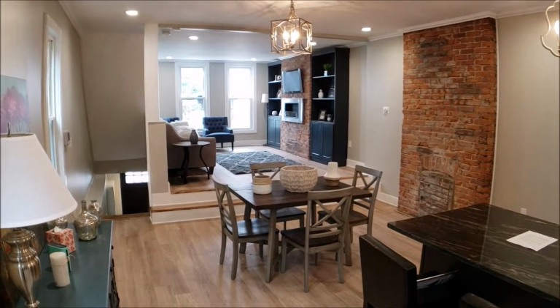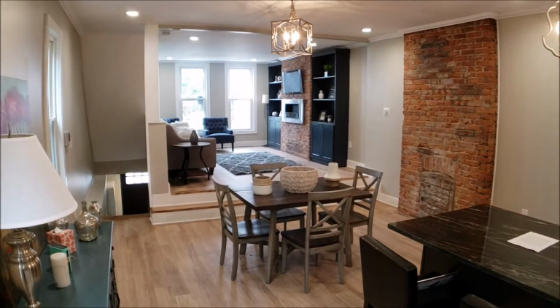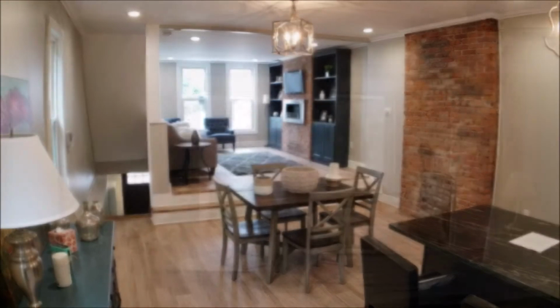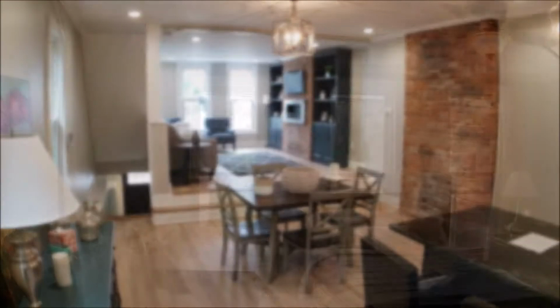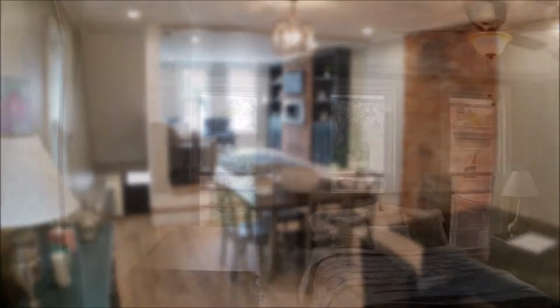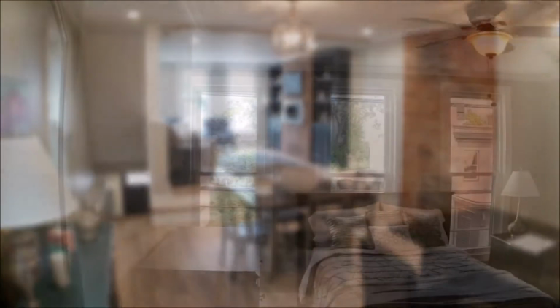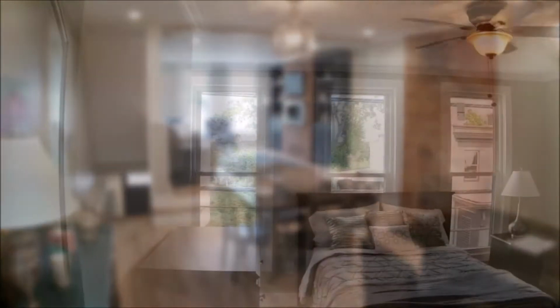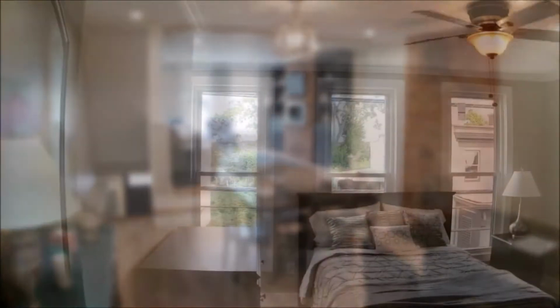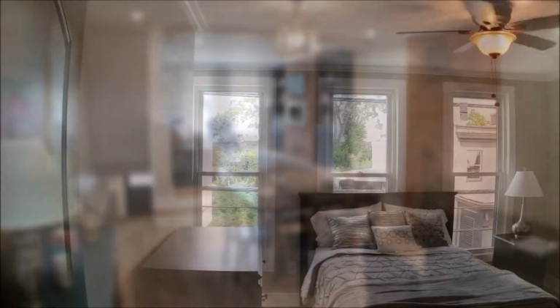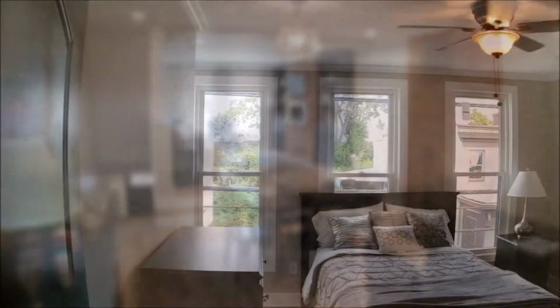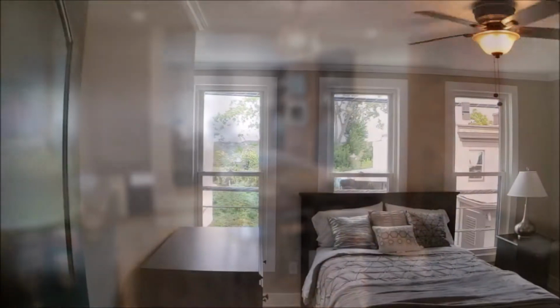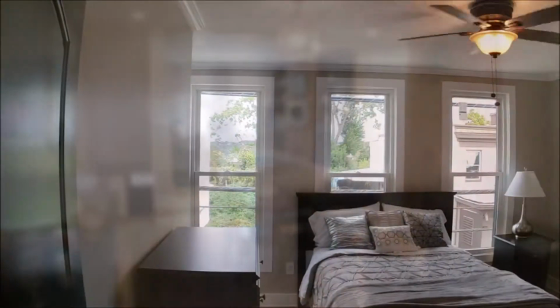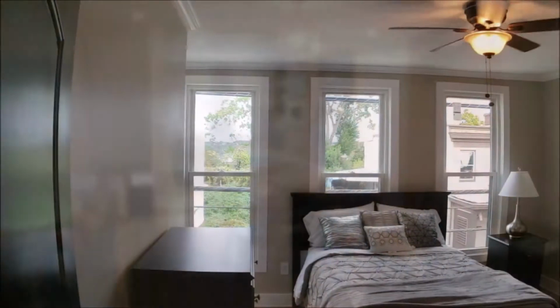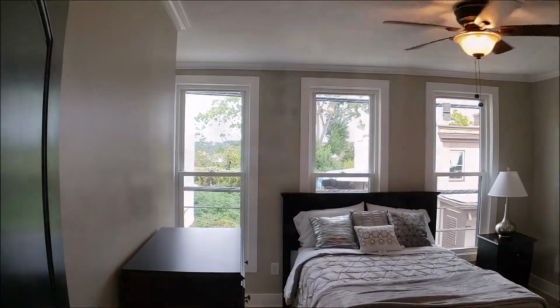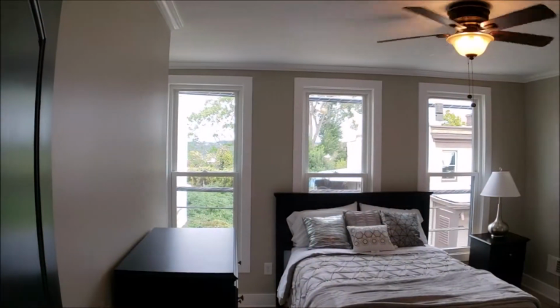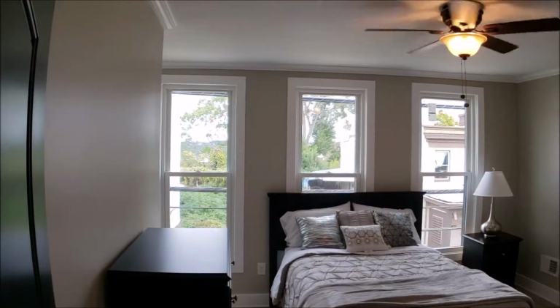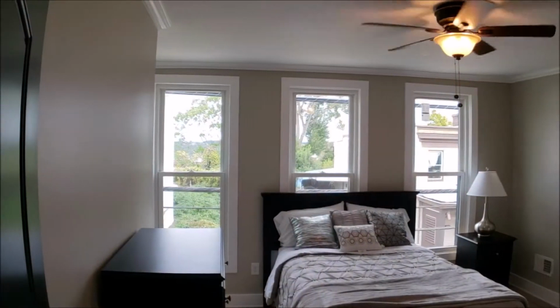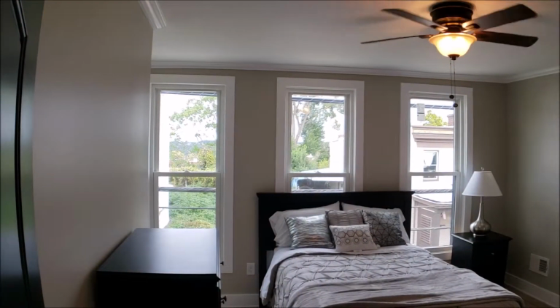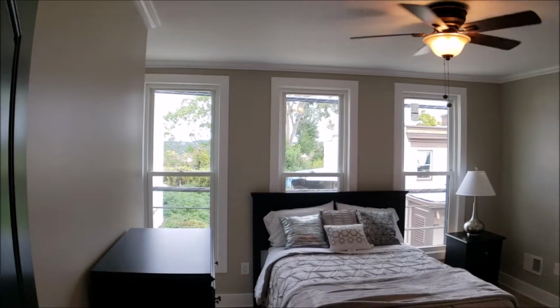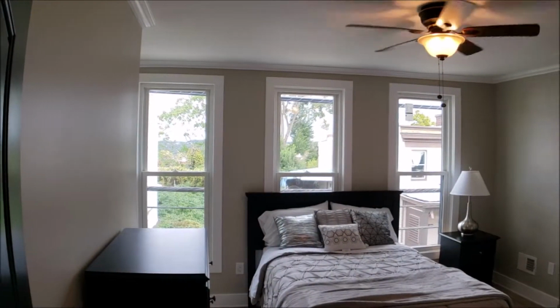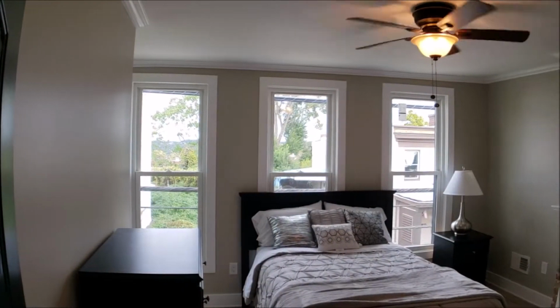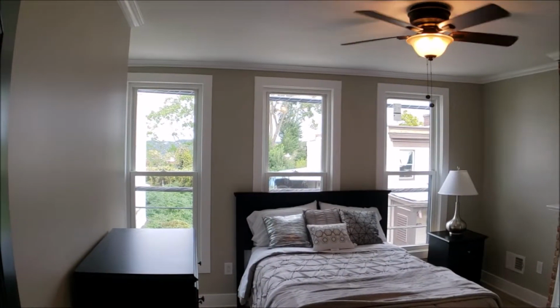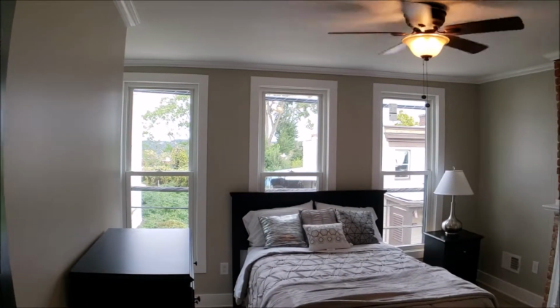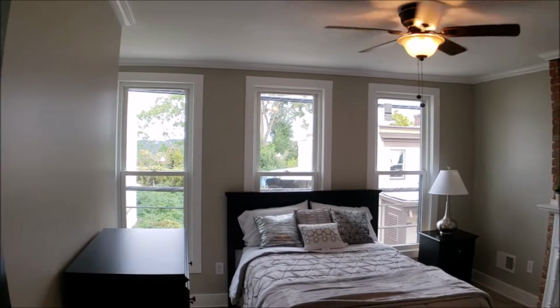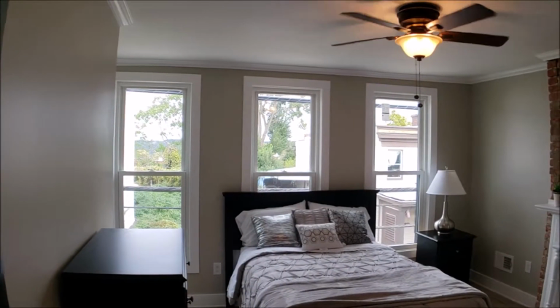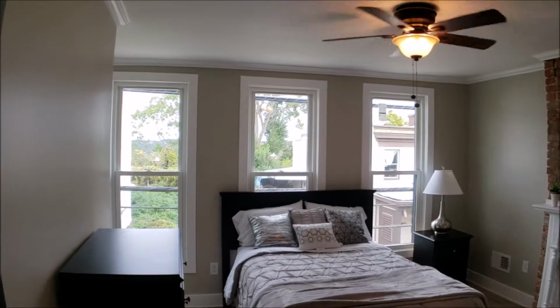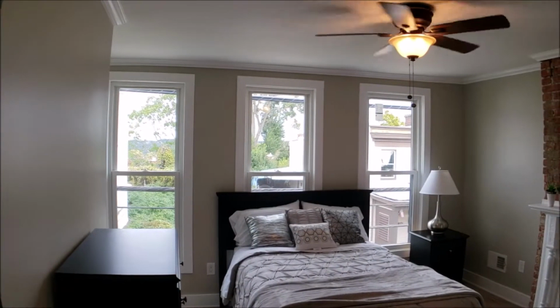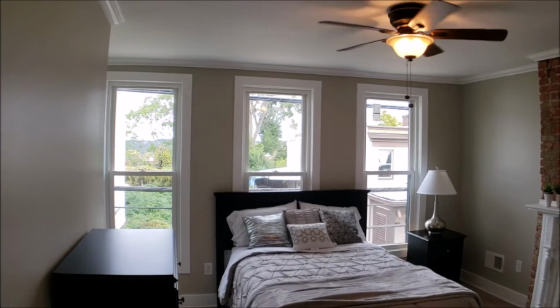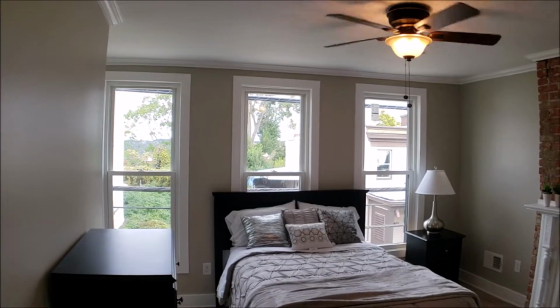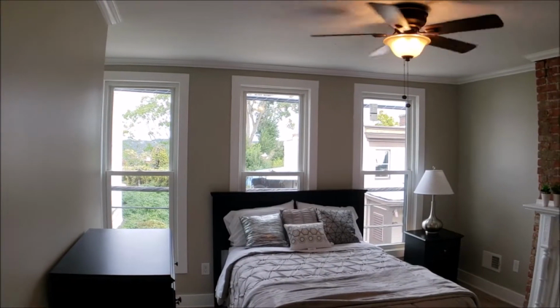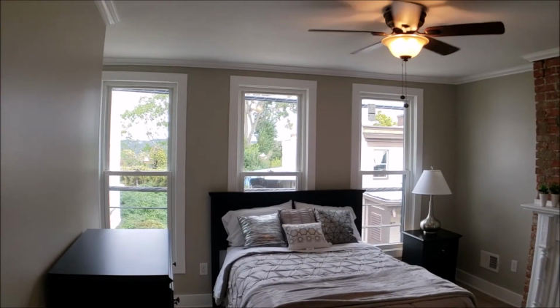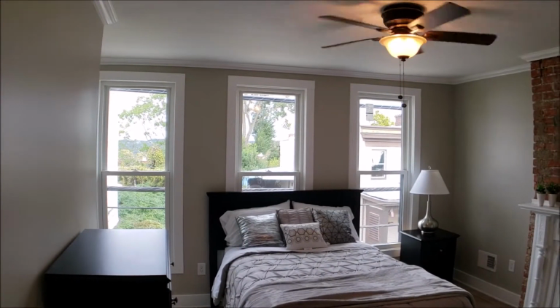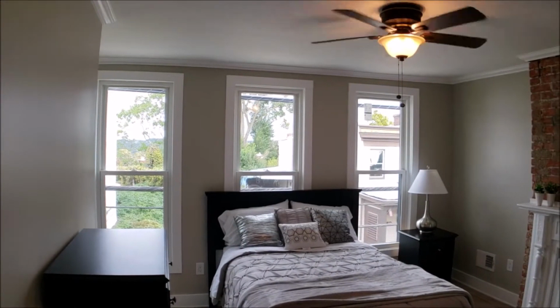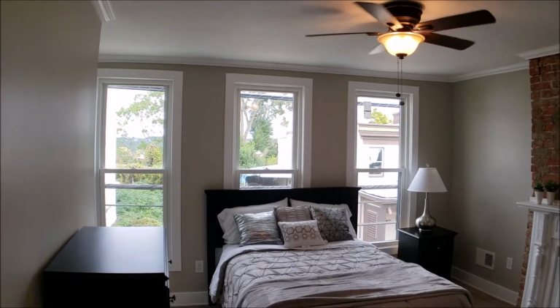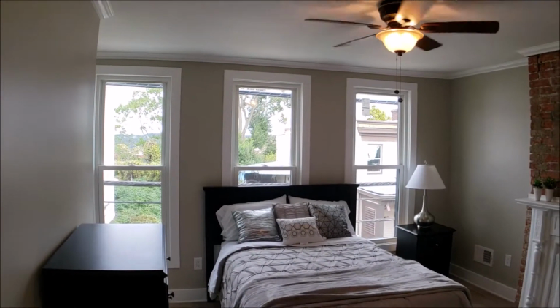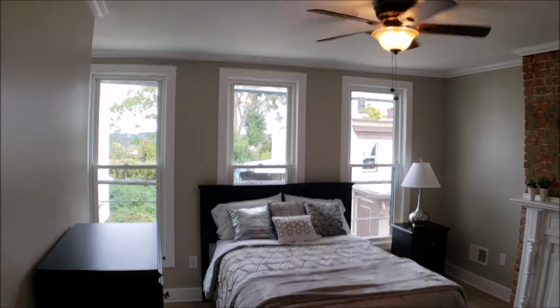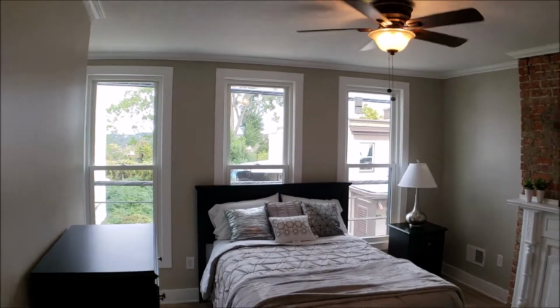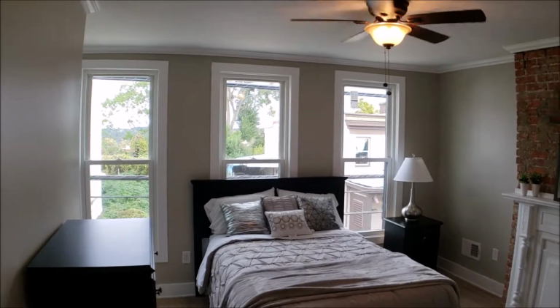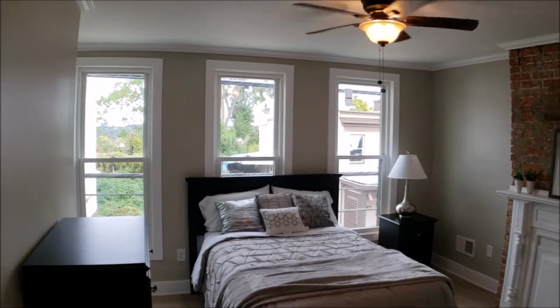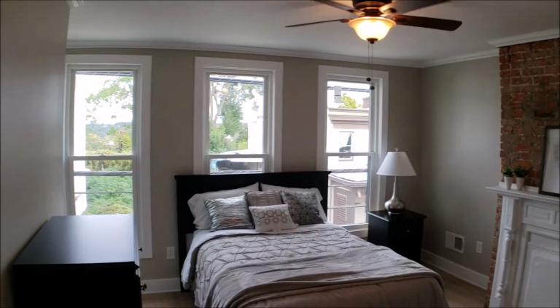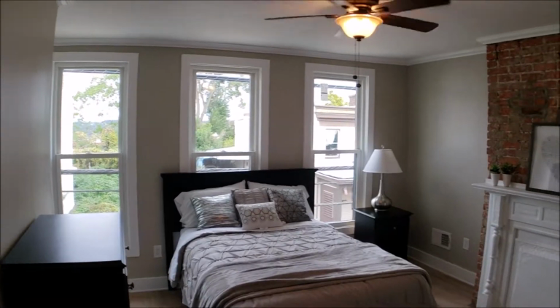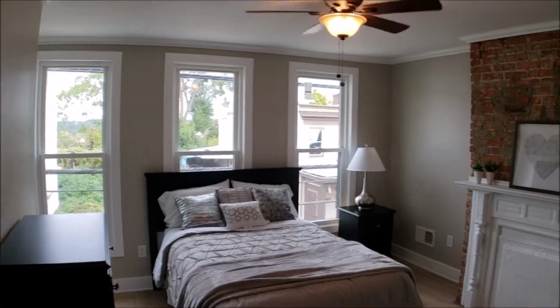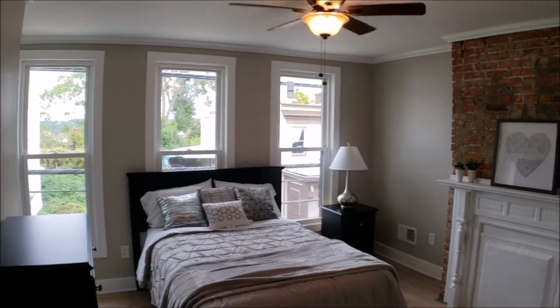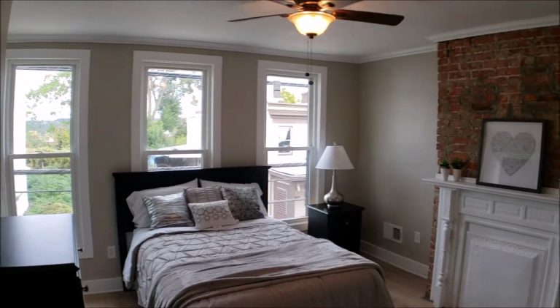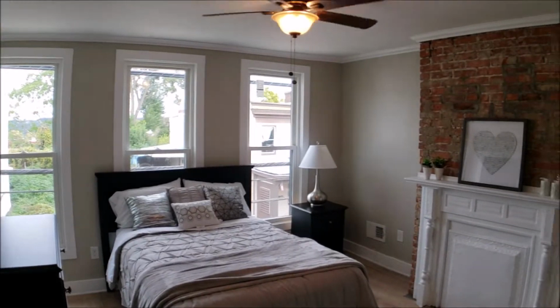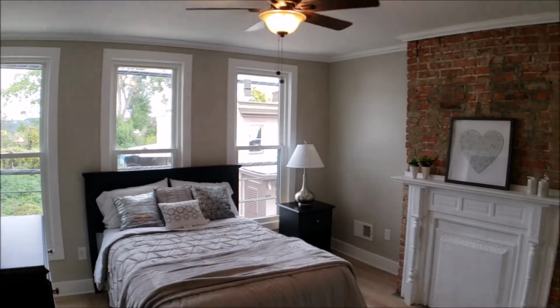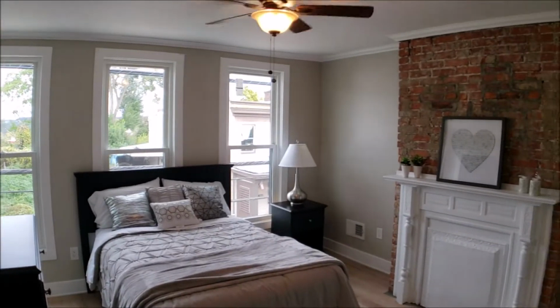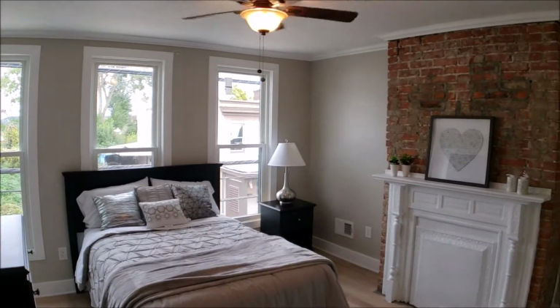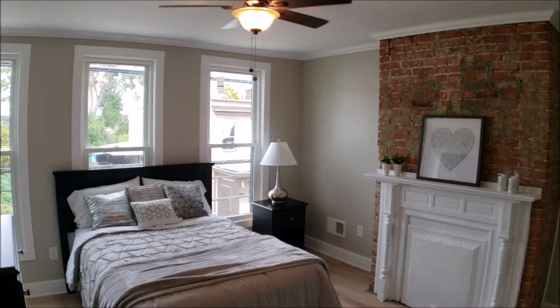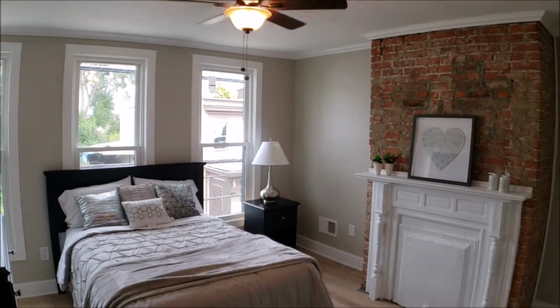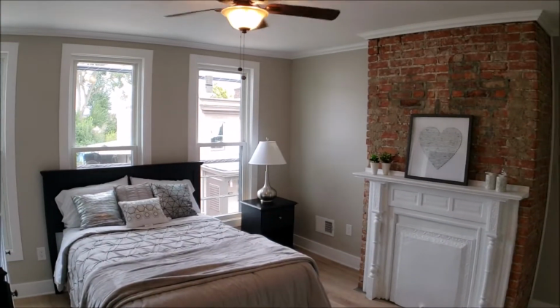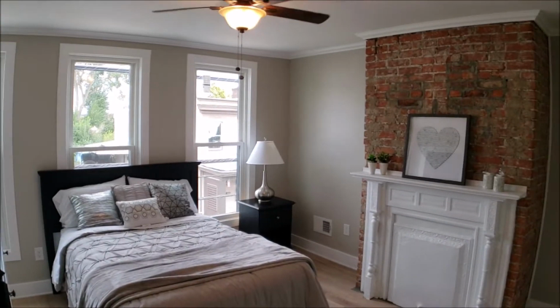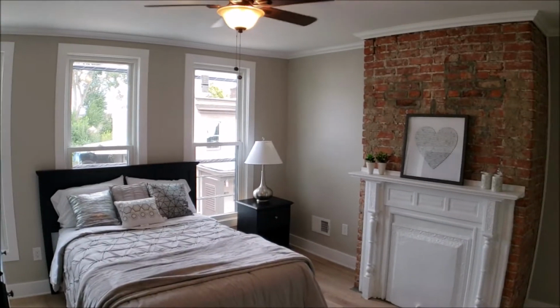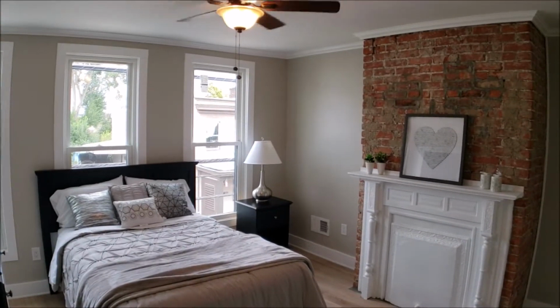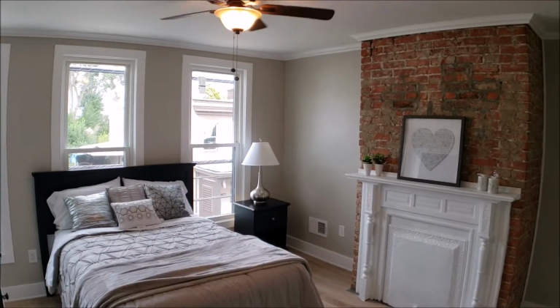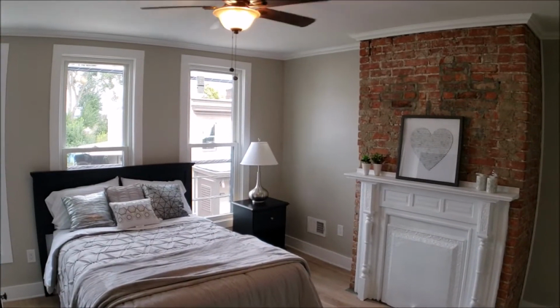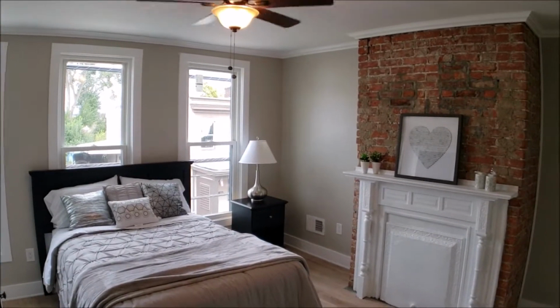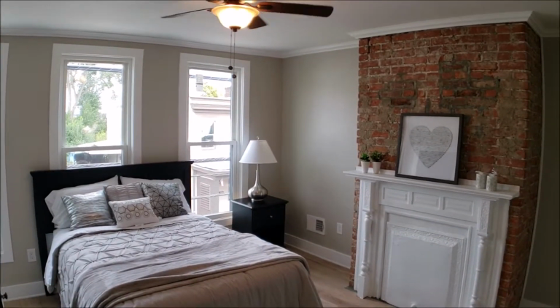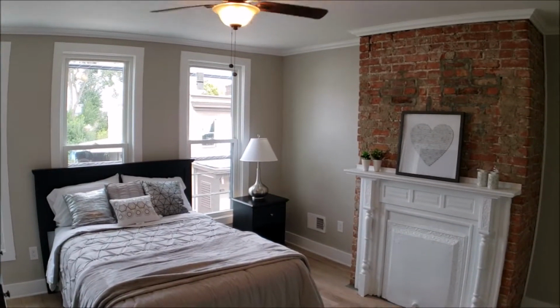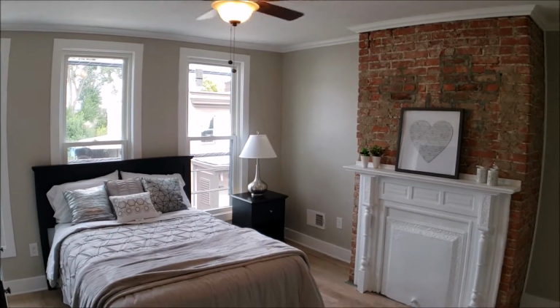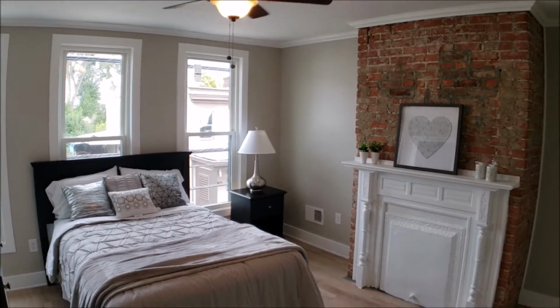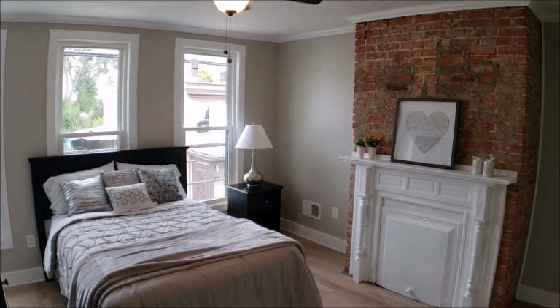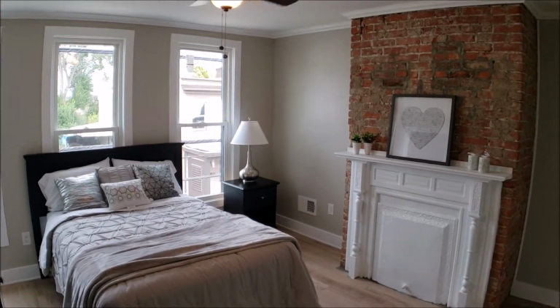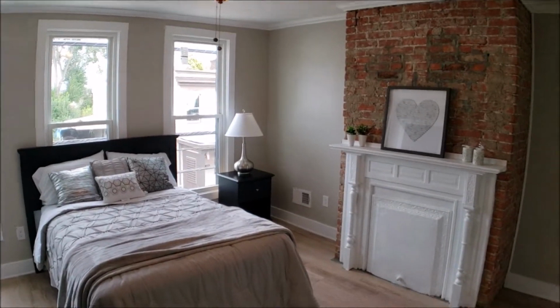Second bedroom is at the front of the property with three nice big windows, lighted ceiling fan, exposed brick. We left the fireplace there.